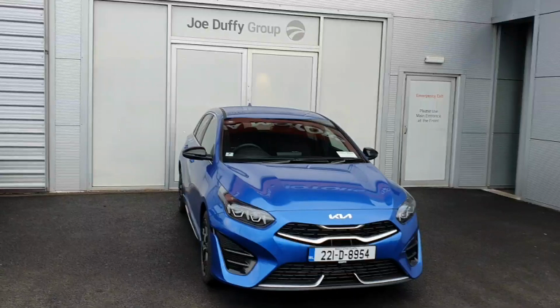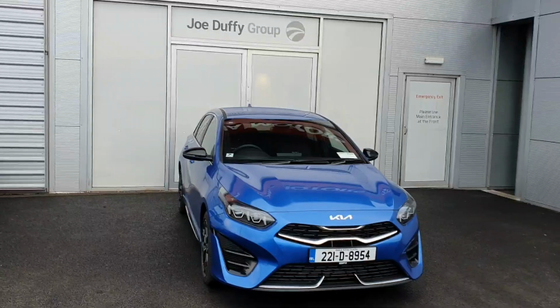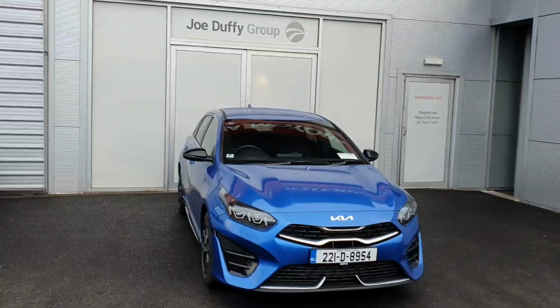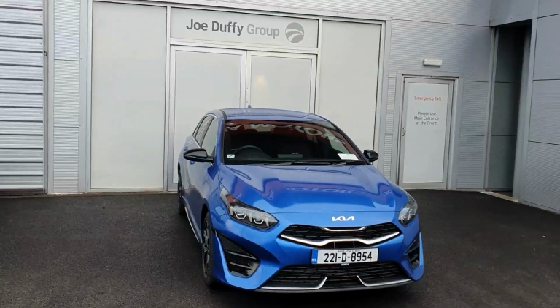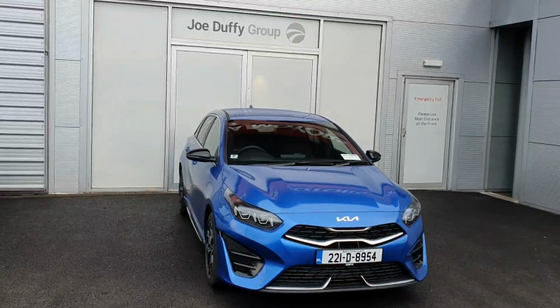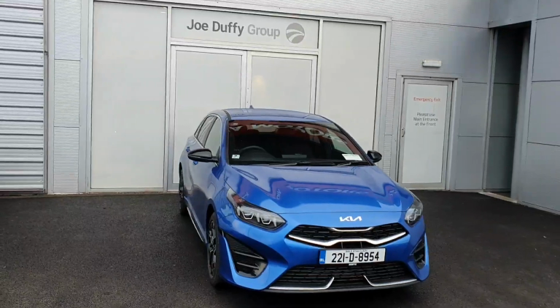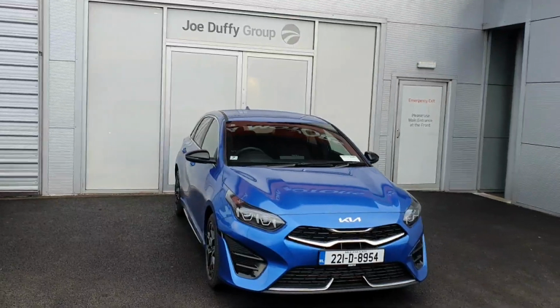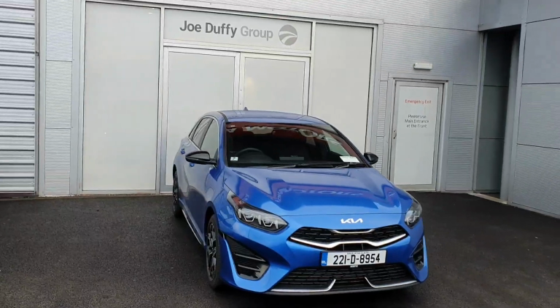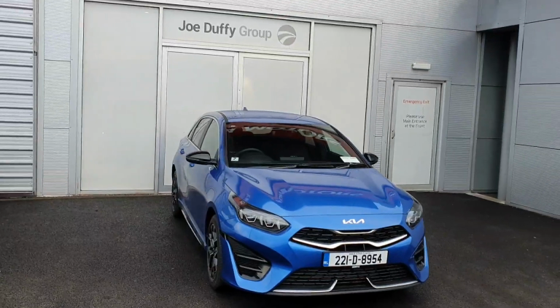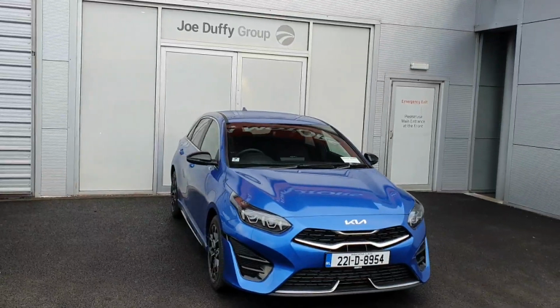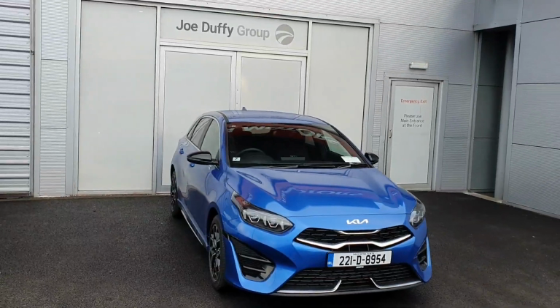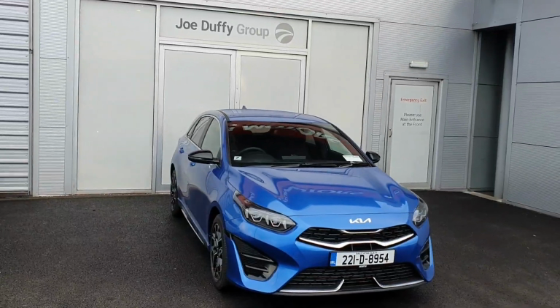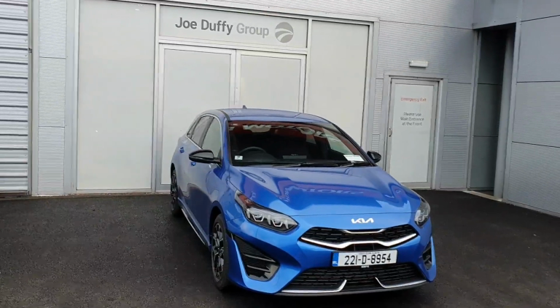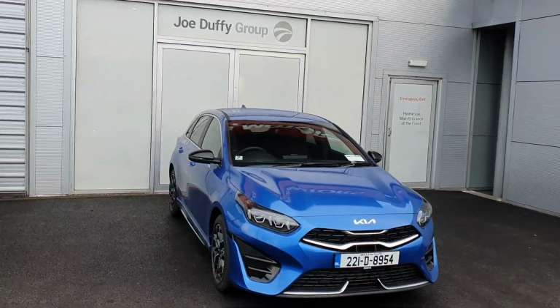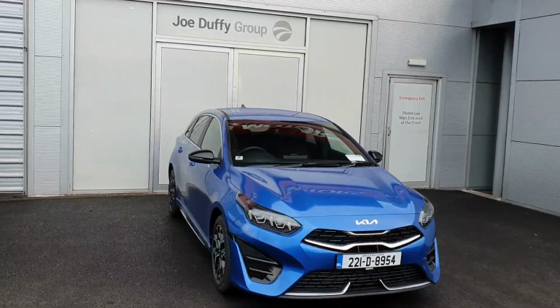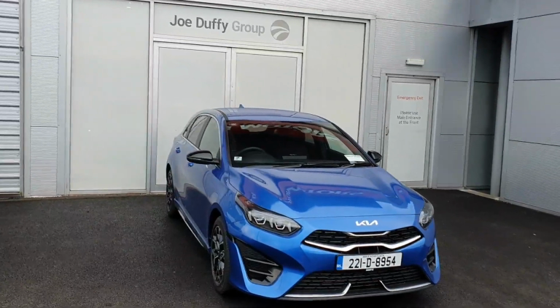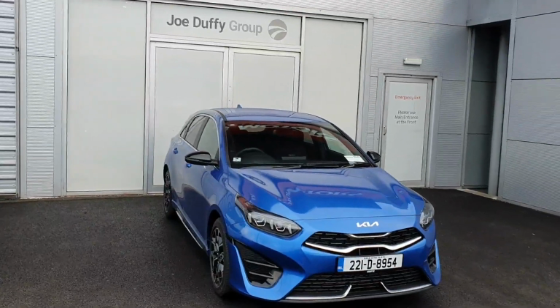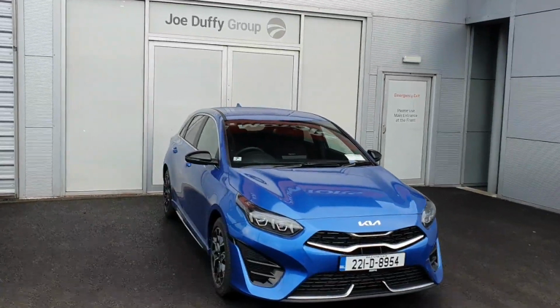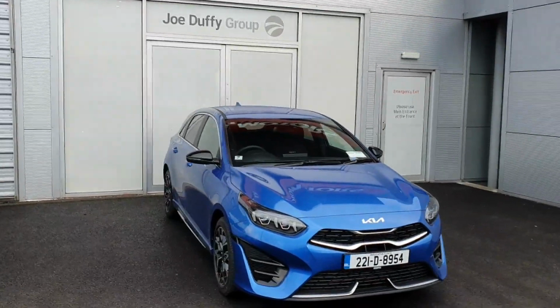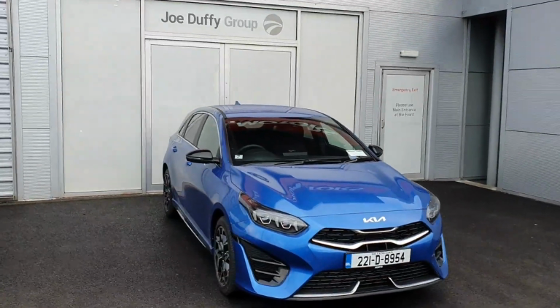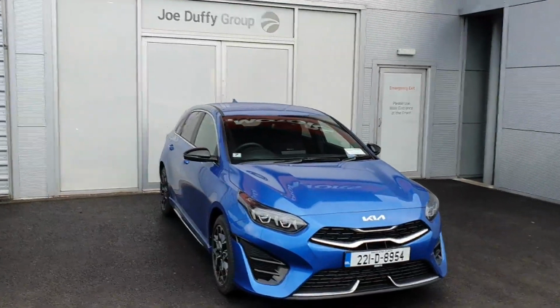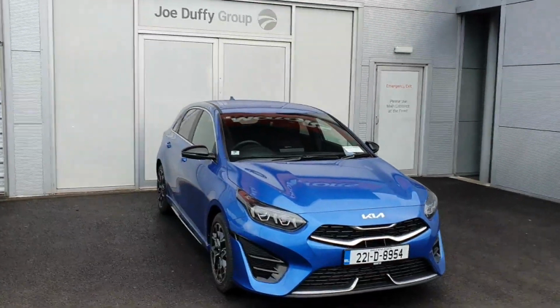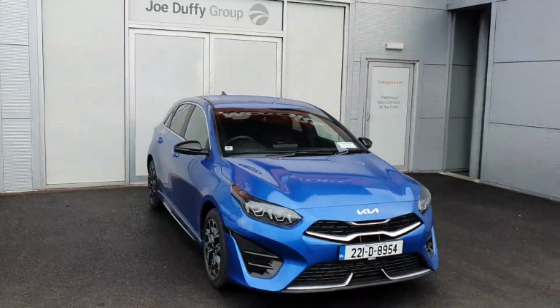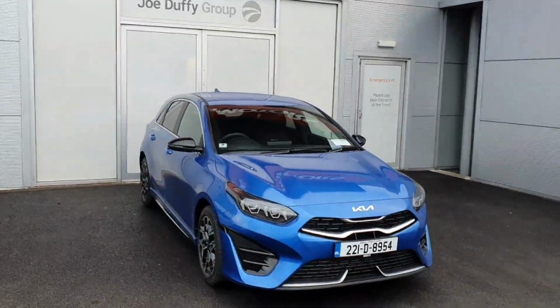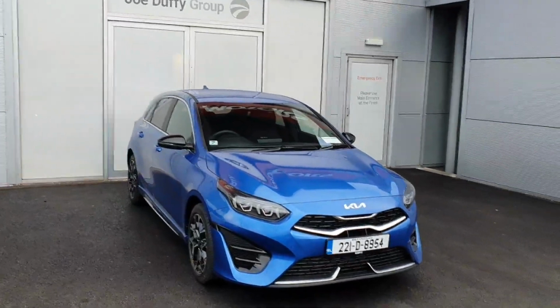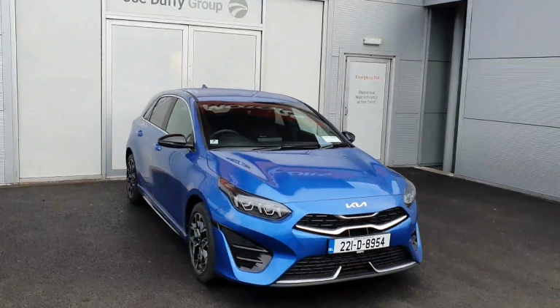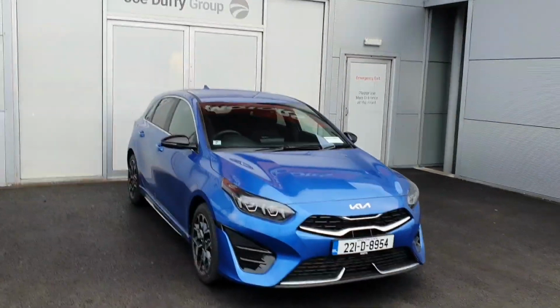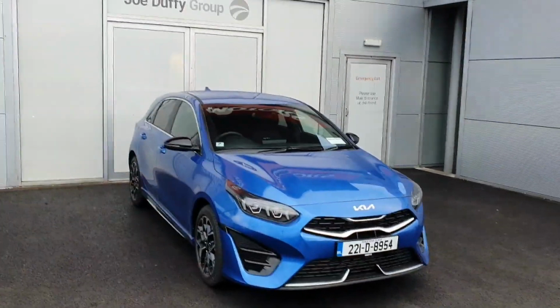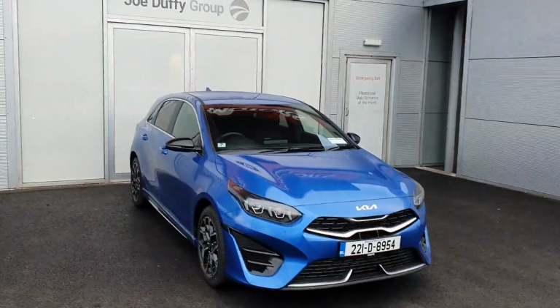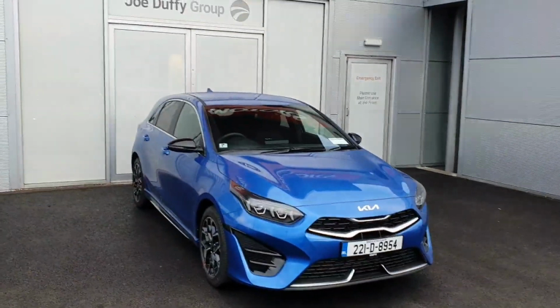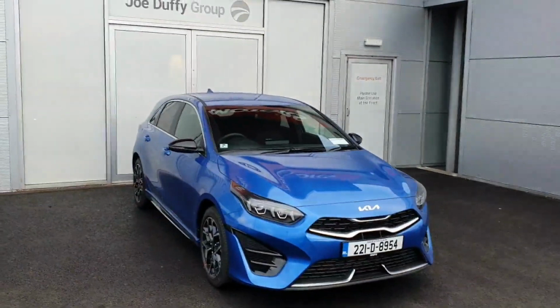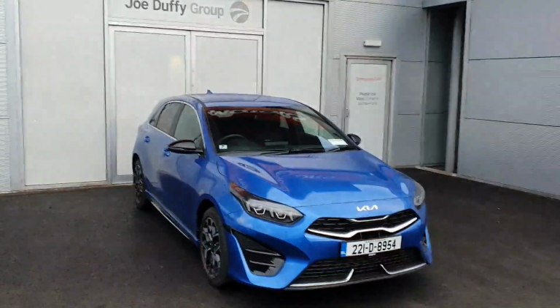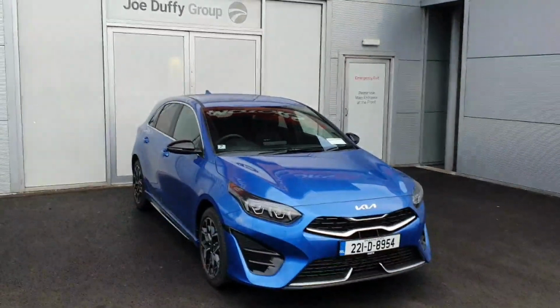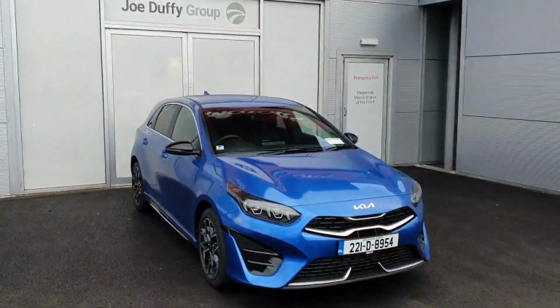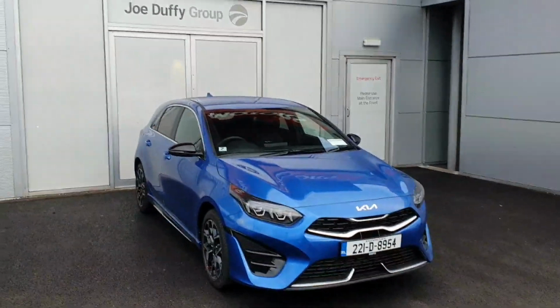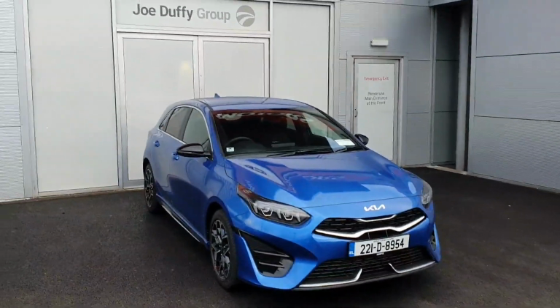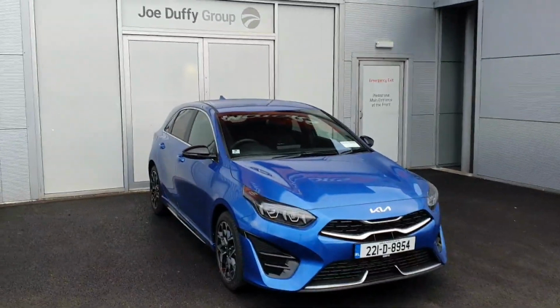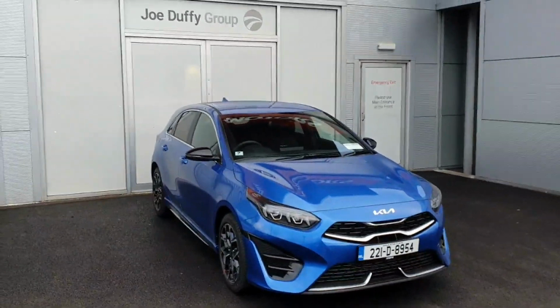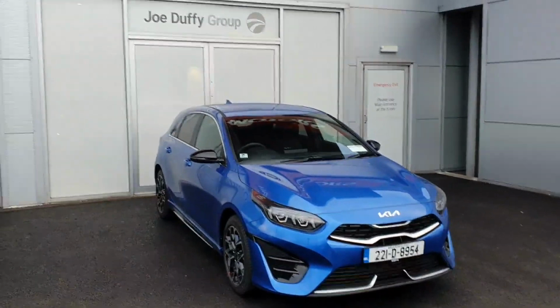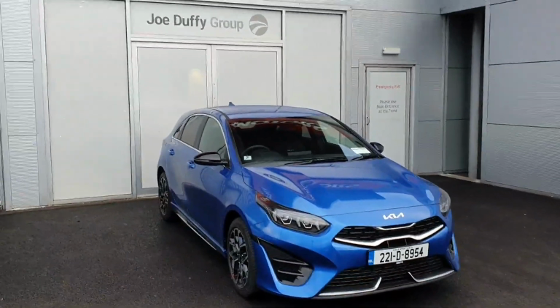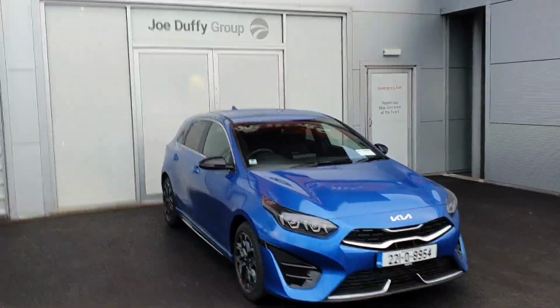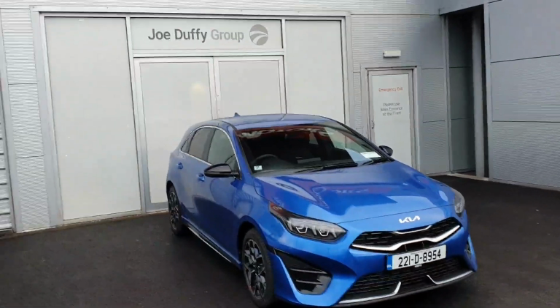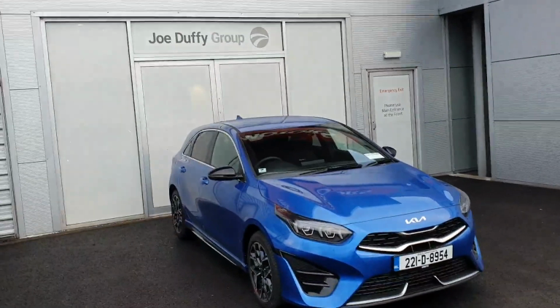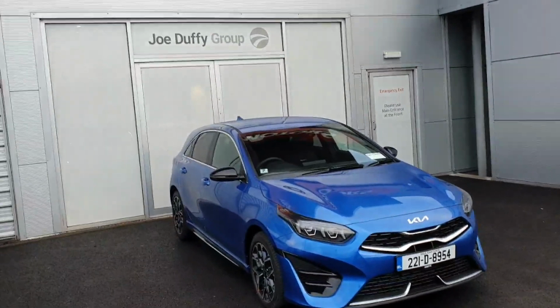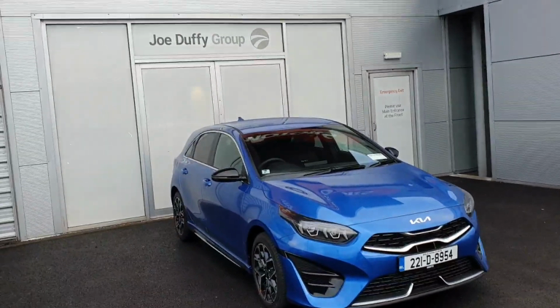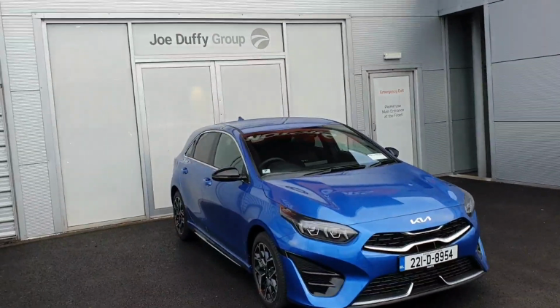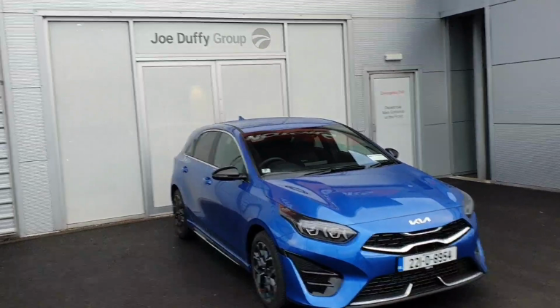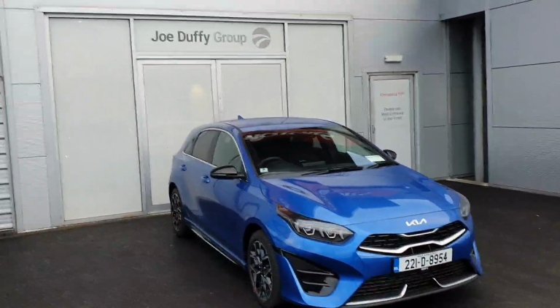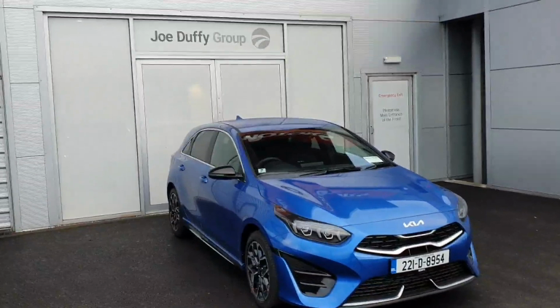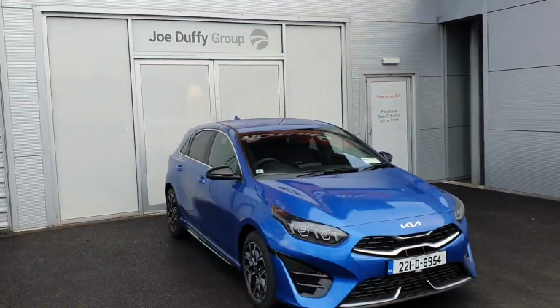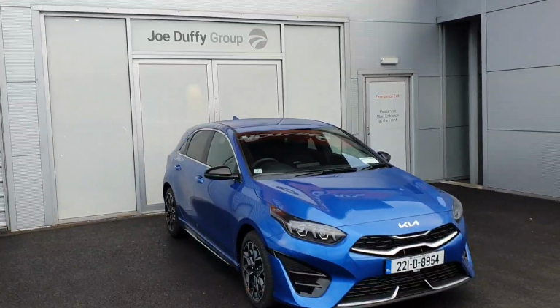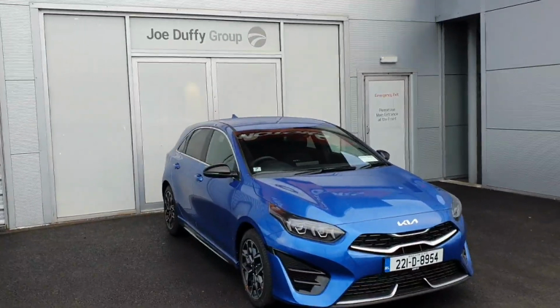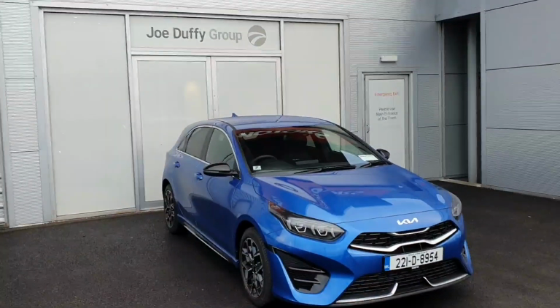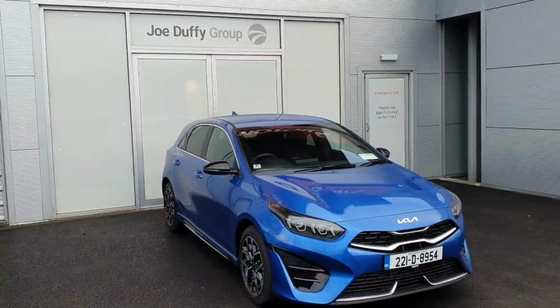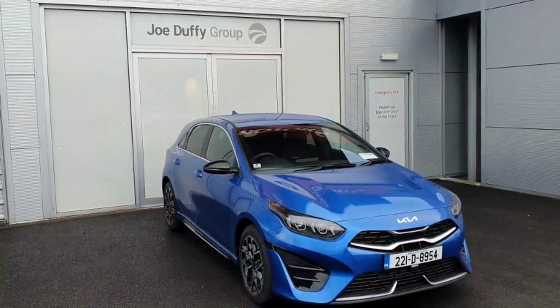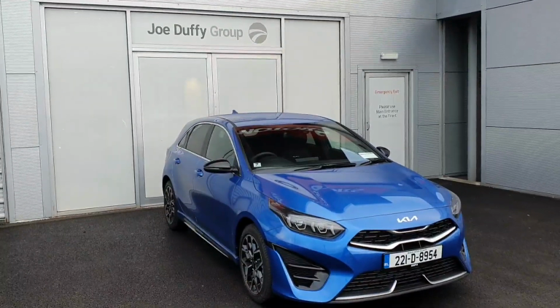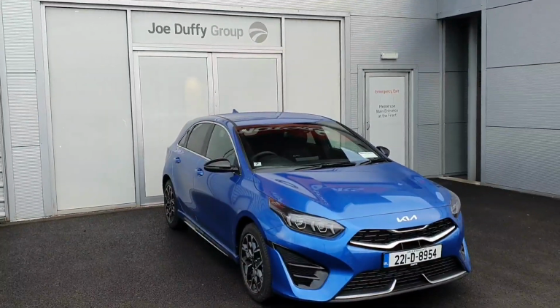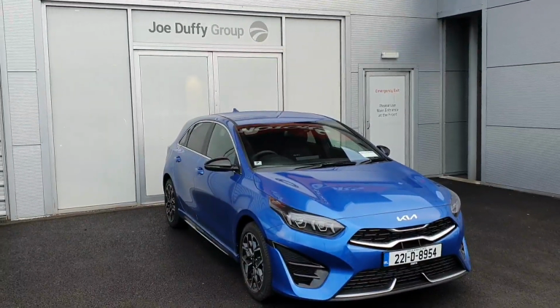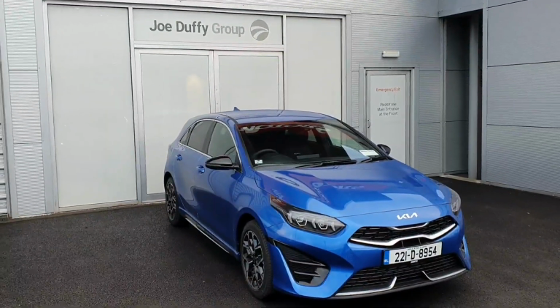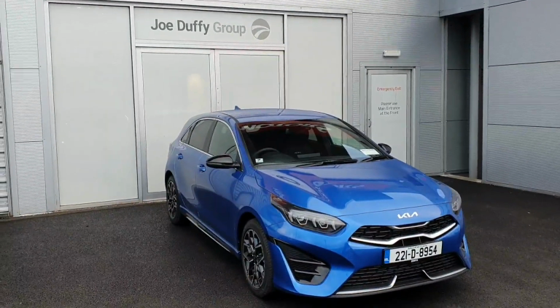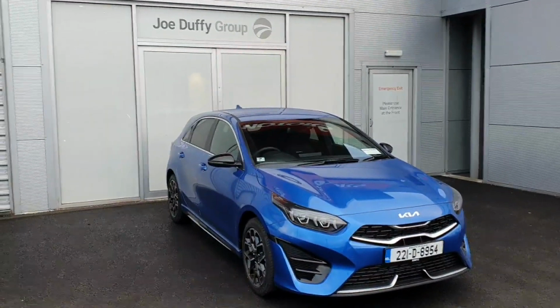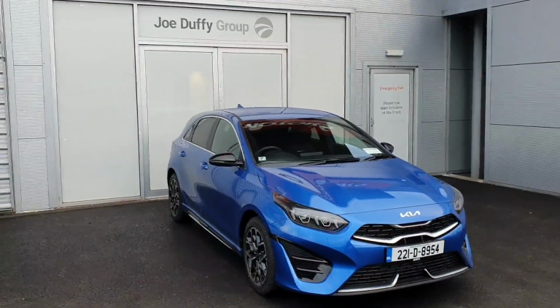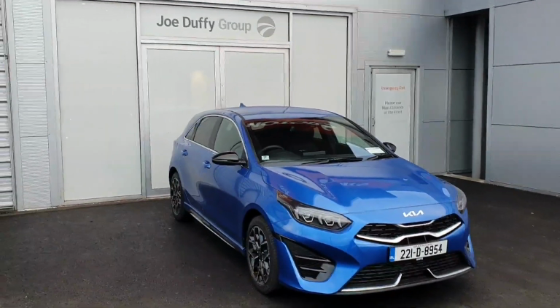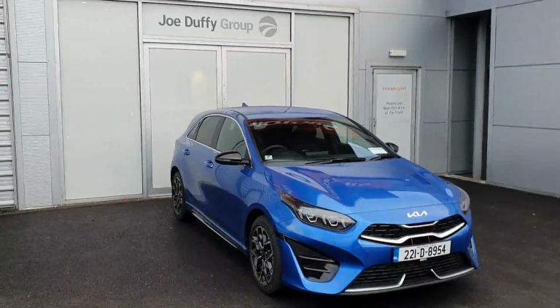Hello and welcome to Joe Duffy Kia. Today we're going to be showing you this beautiful 221 Kia C GT Line that we have in stock.